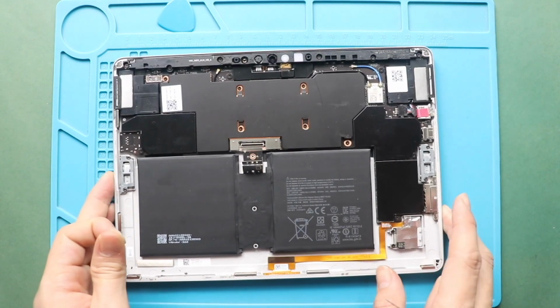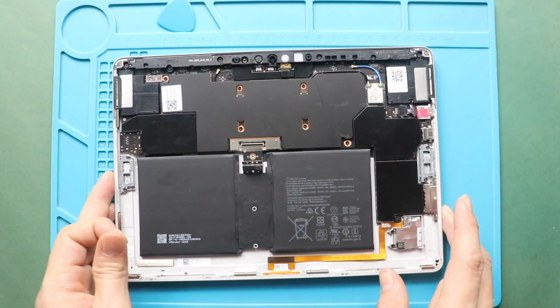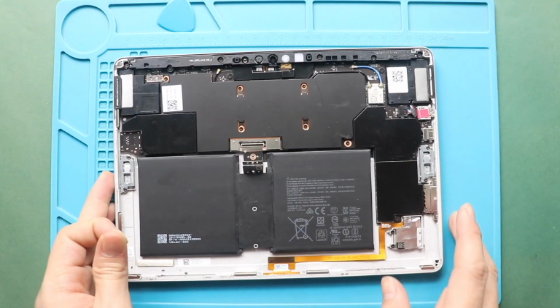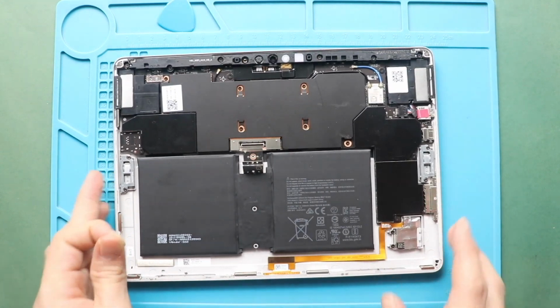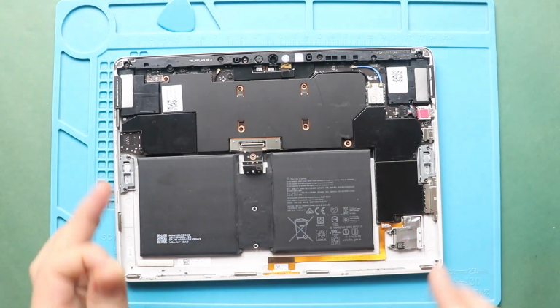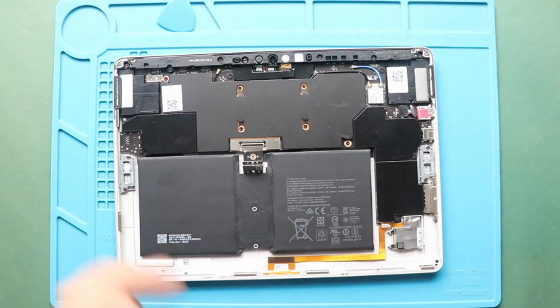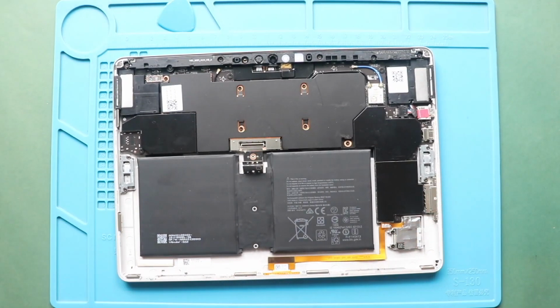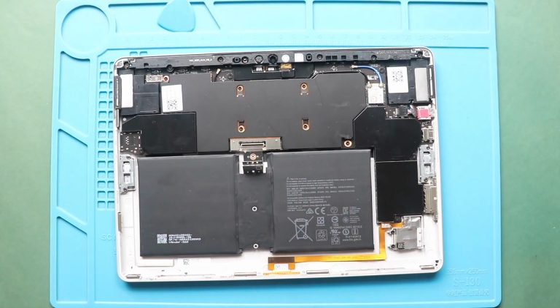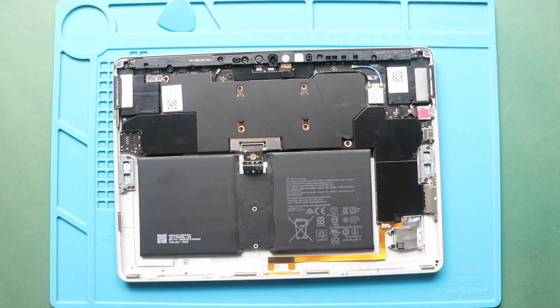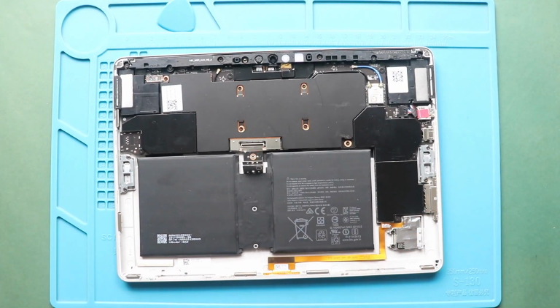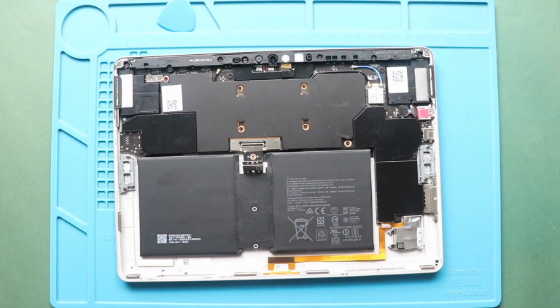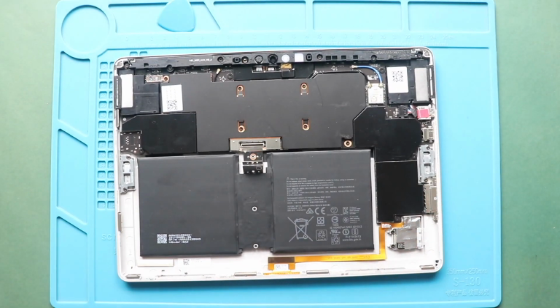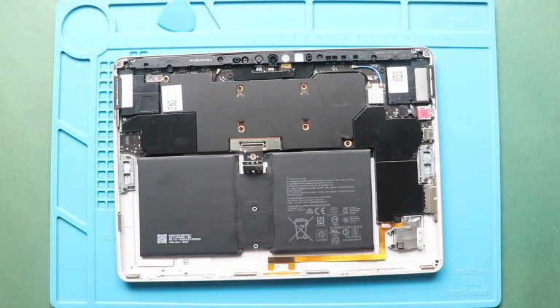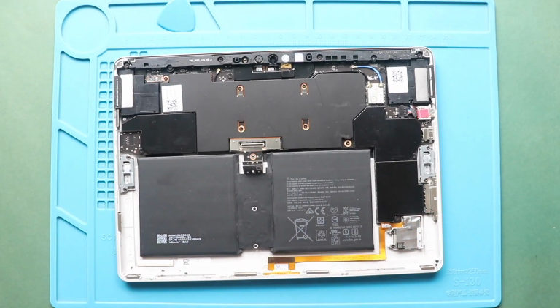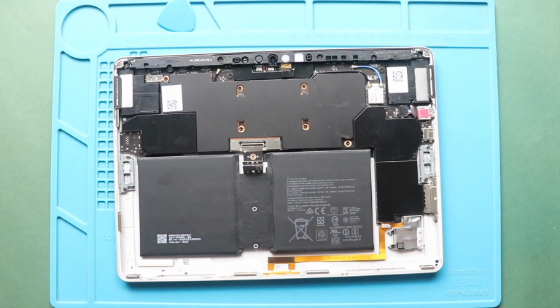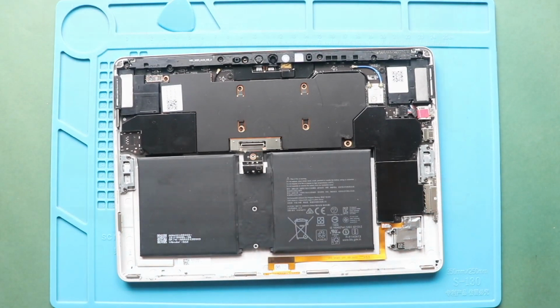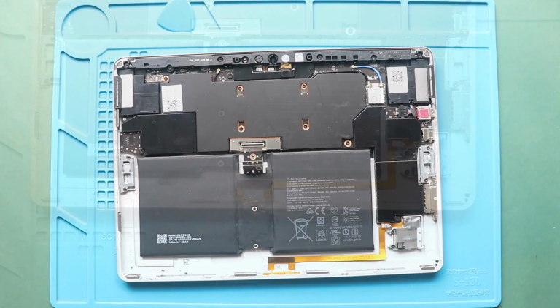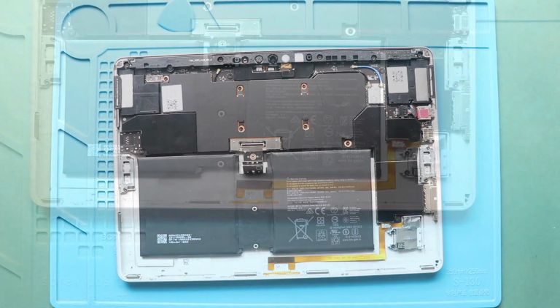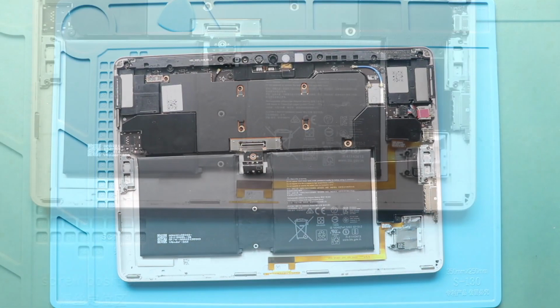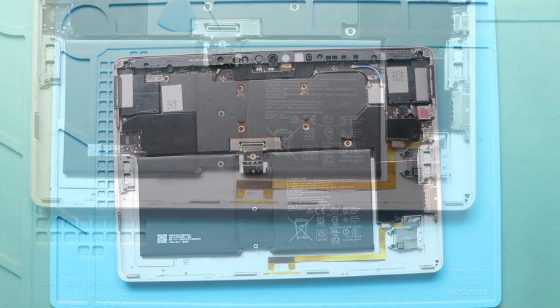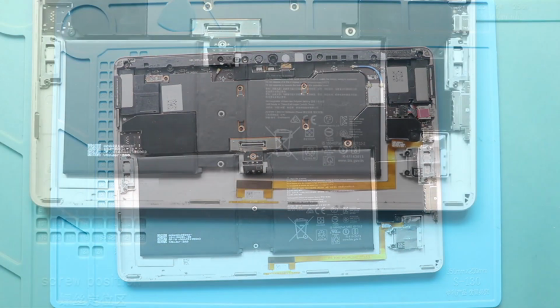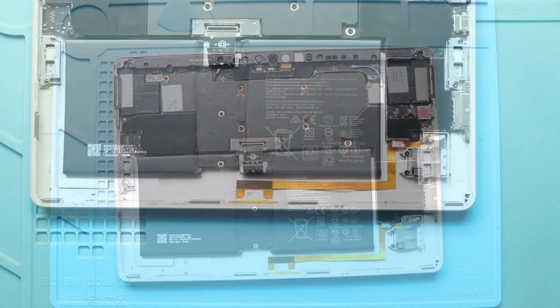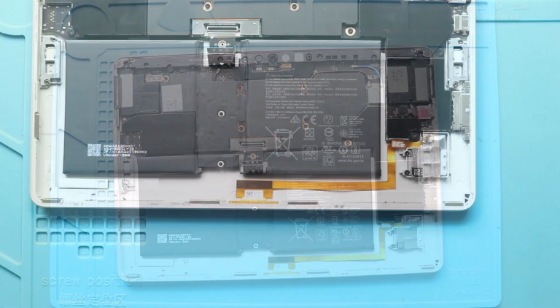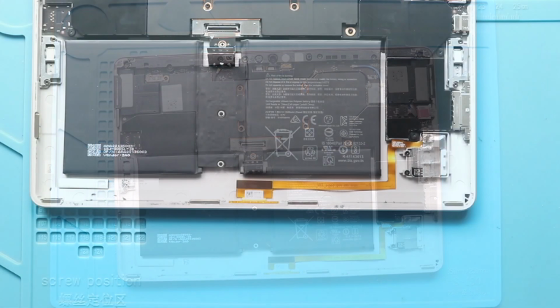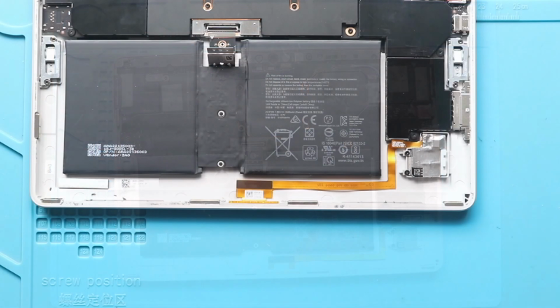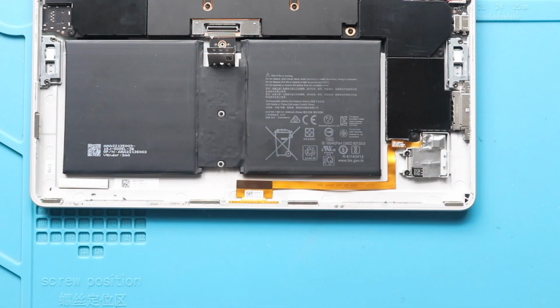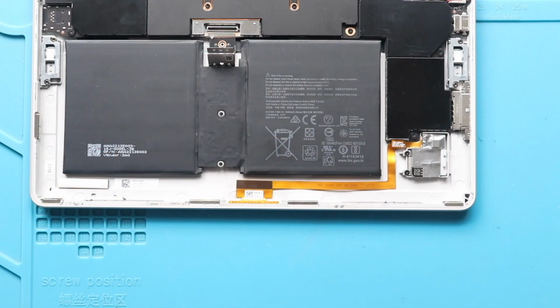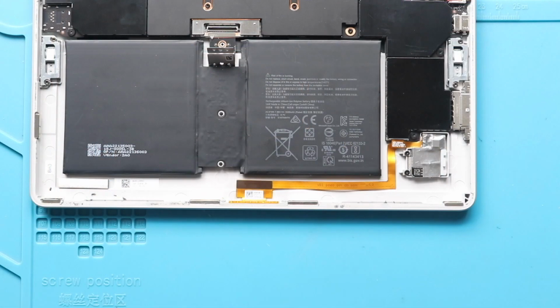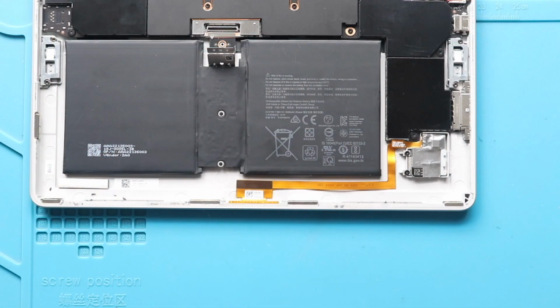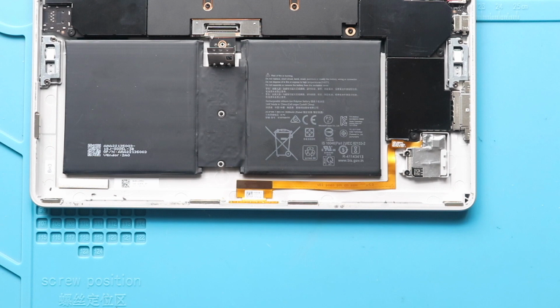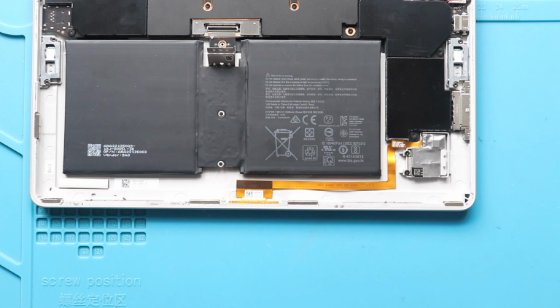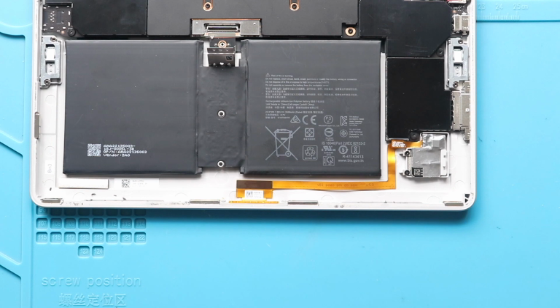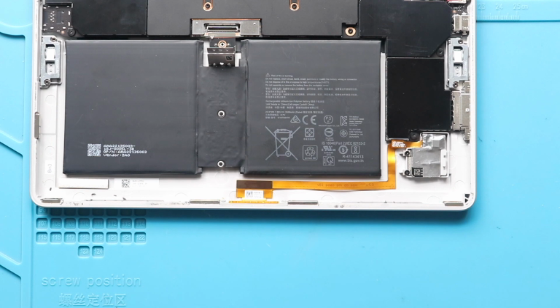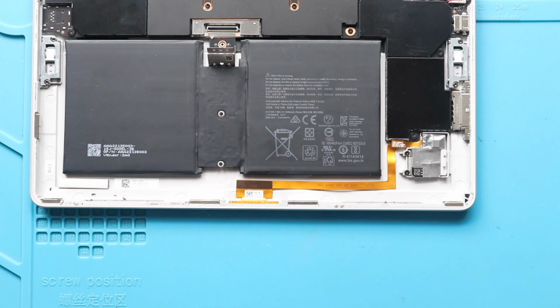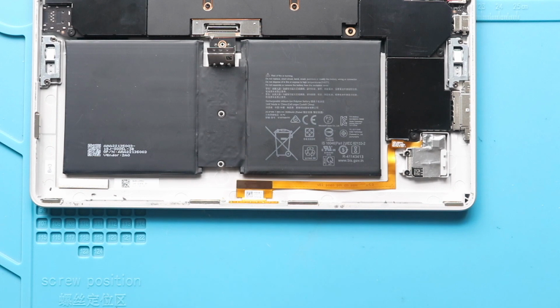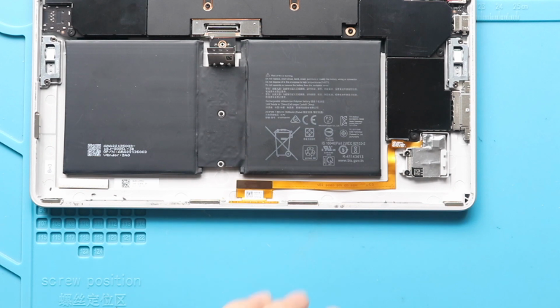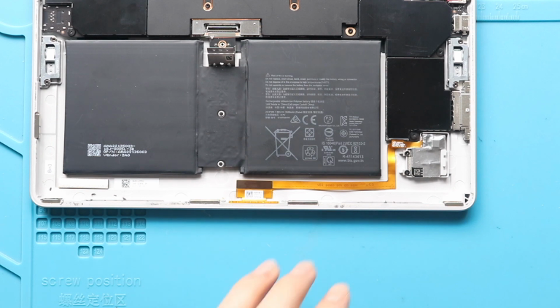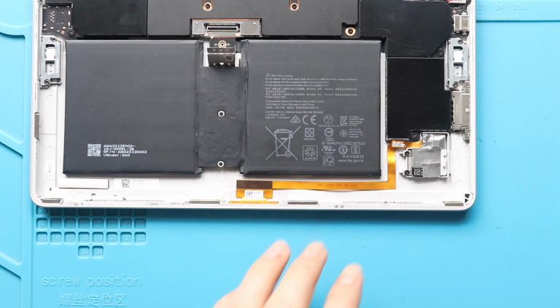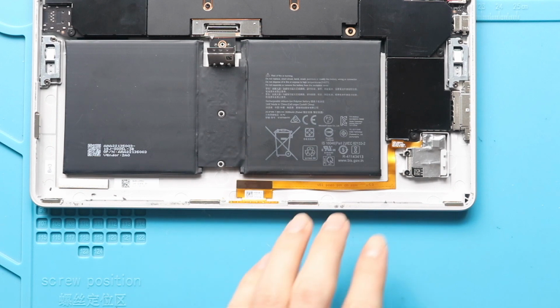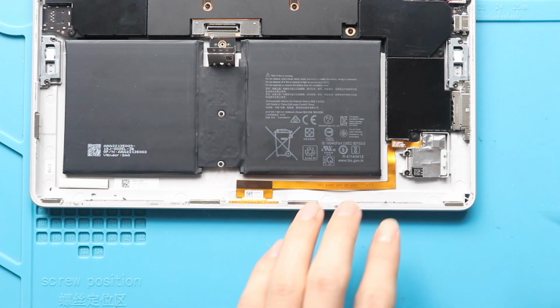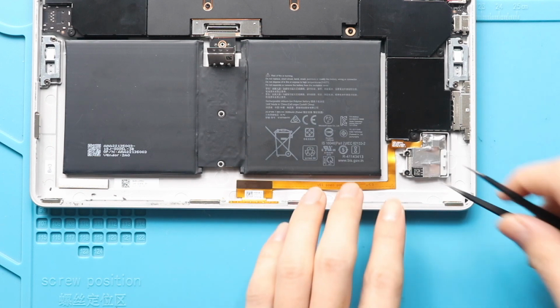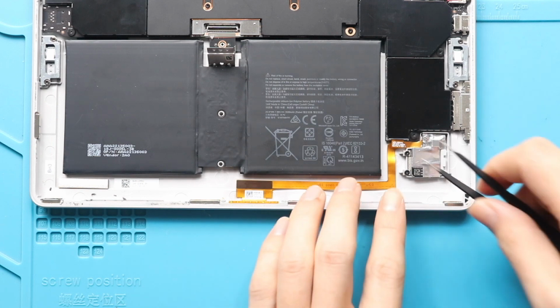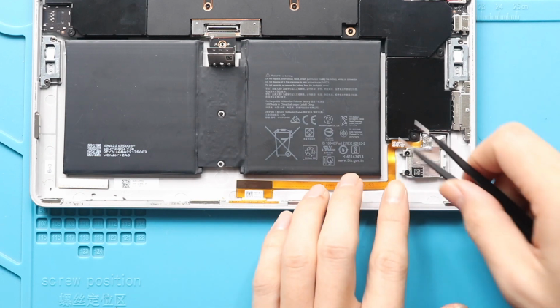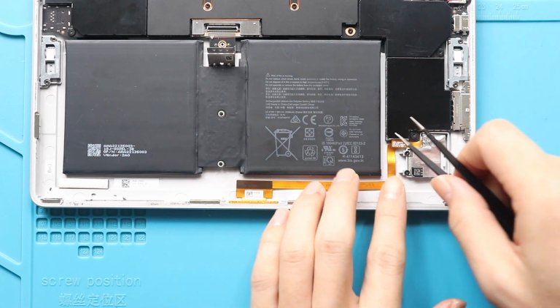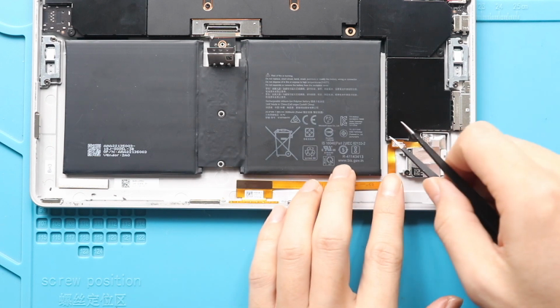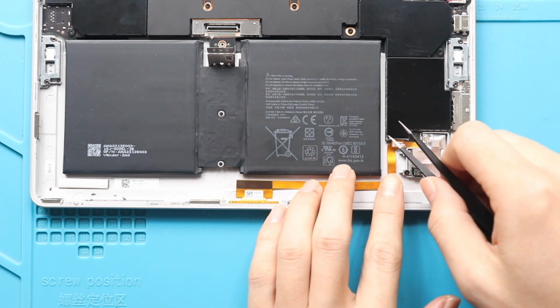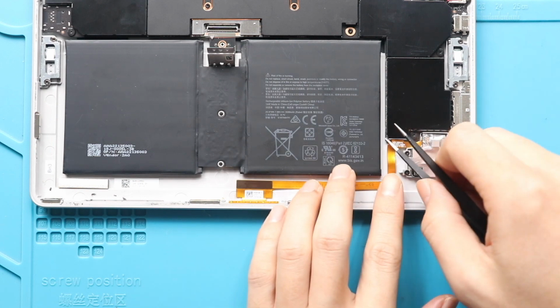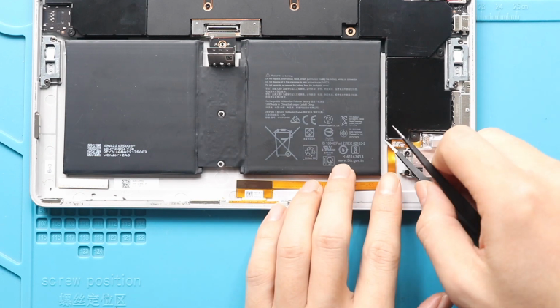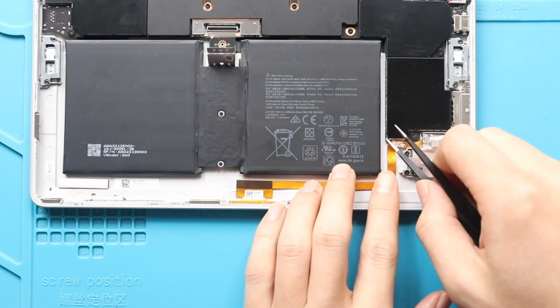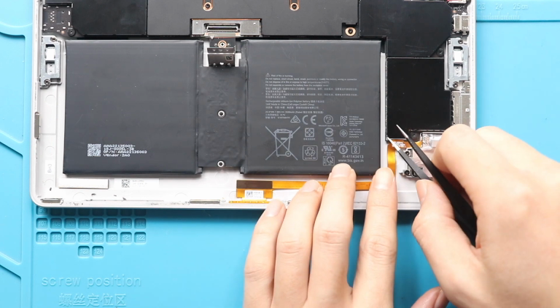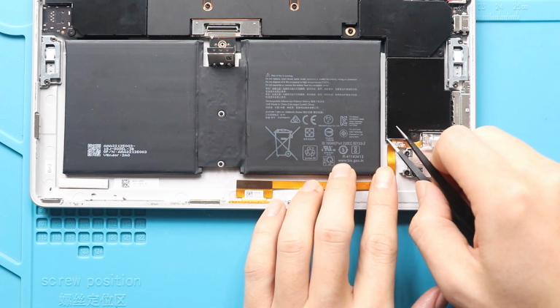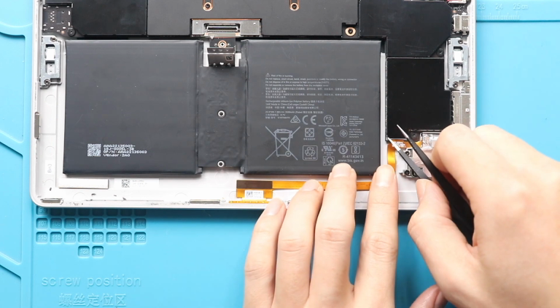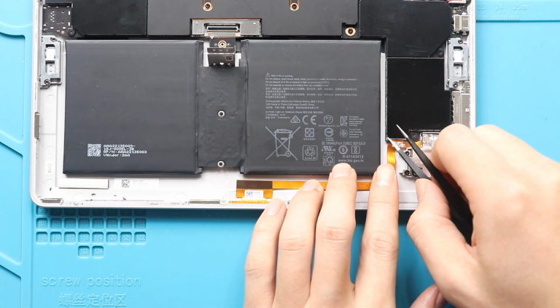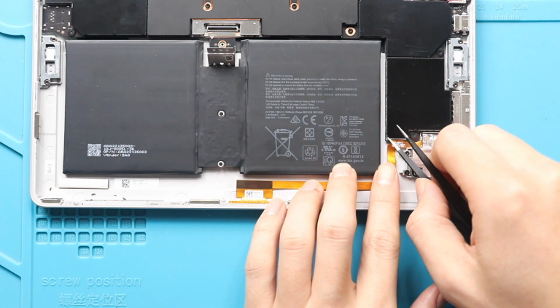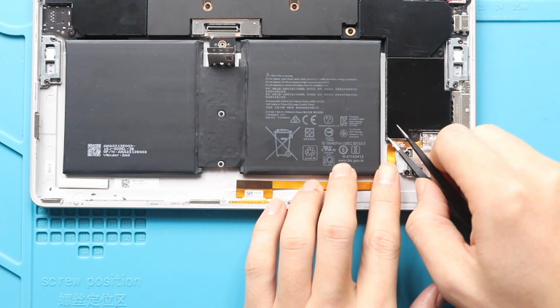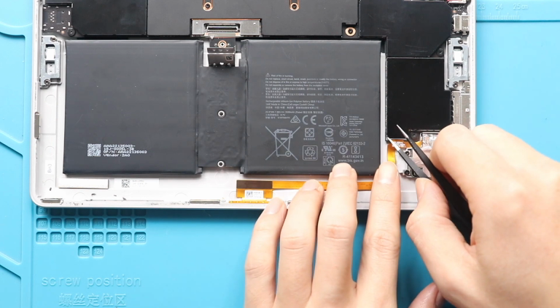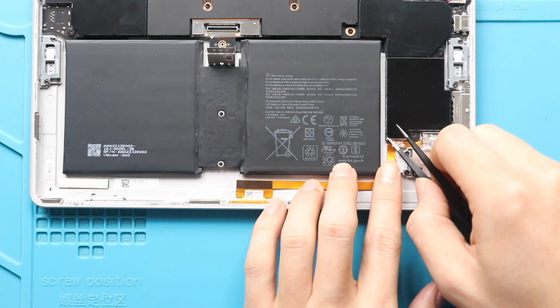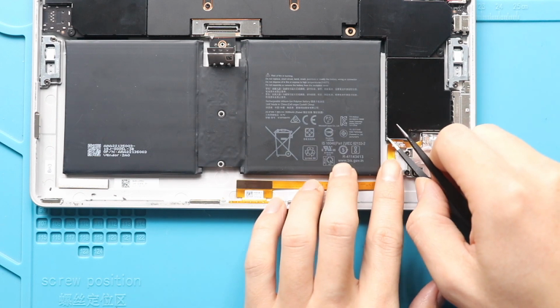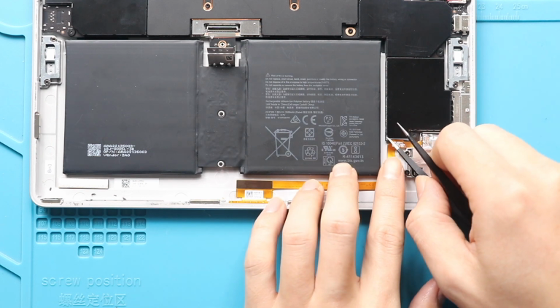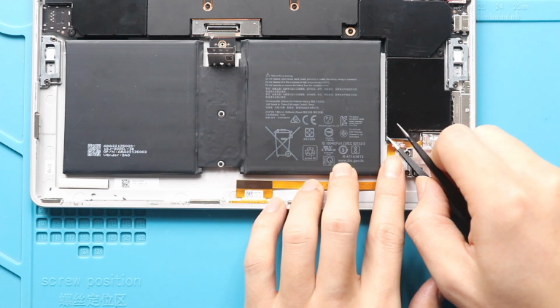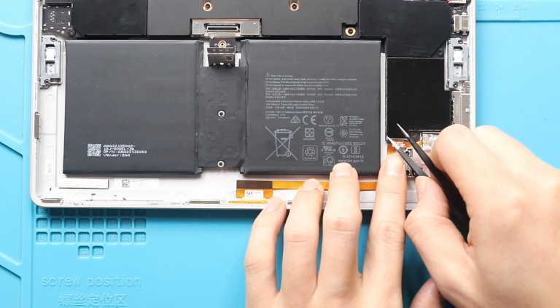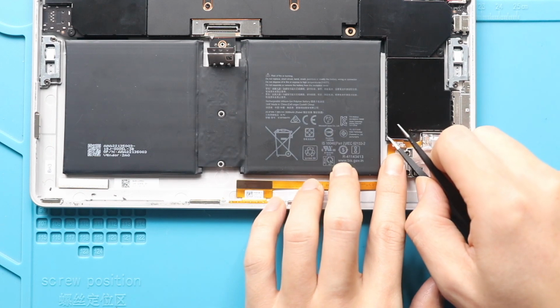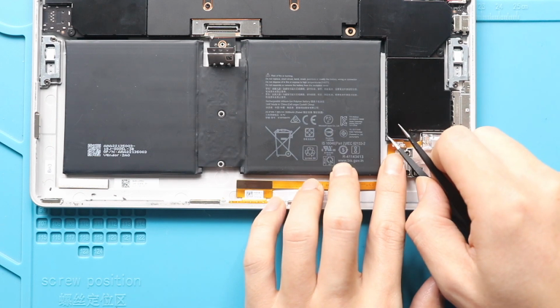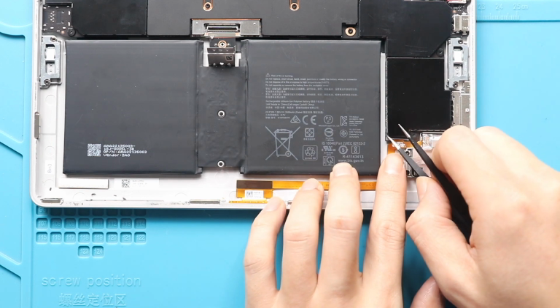Next, take out the not working keyboard connector module from the body. First, take out the bottom right shield.